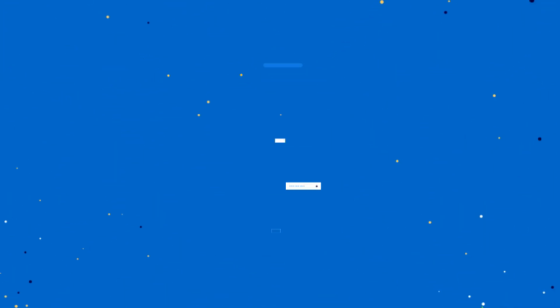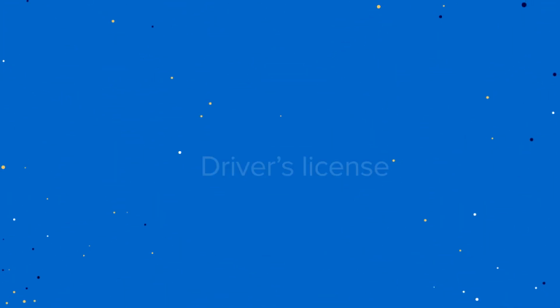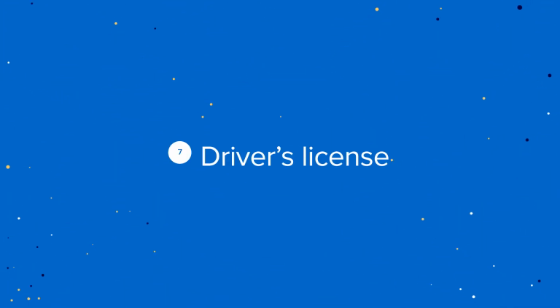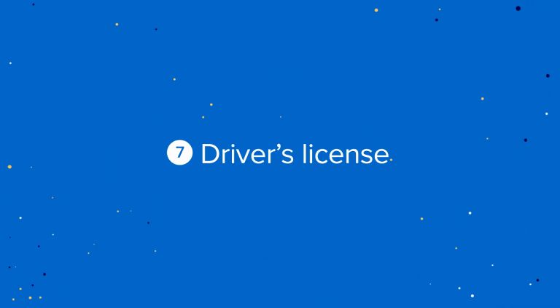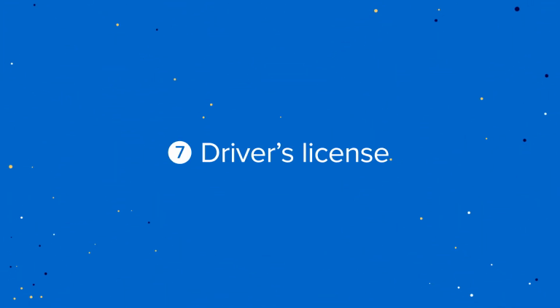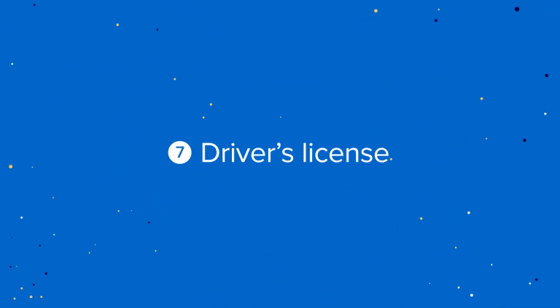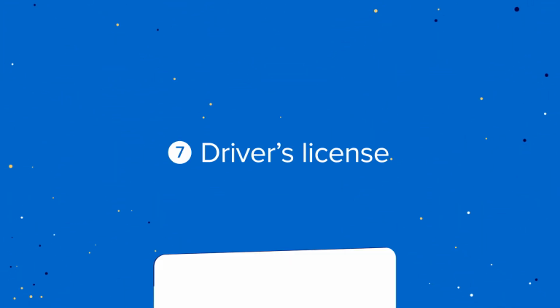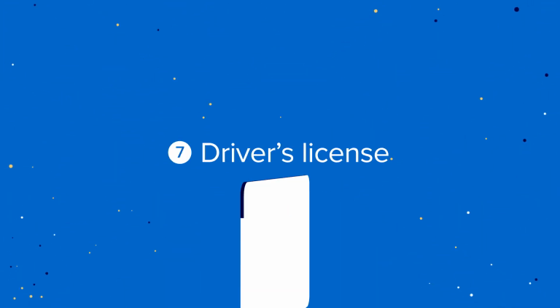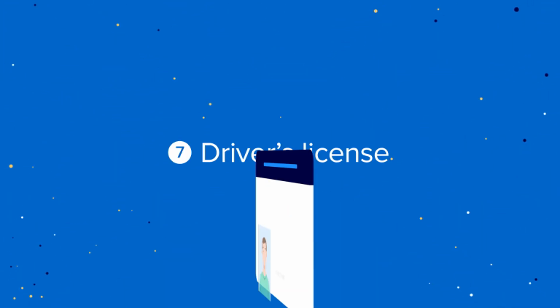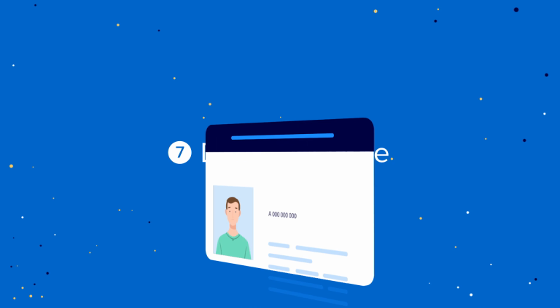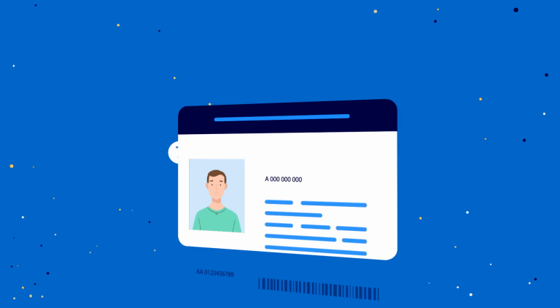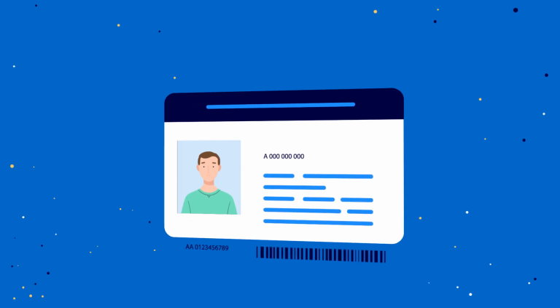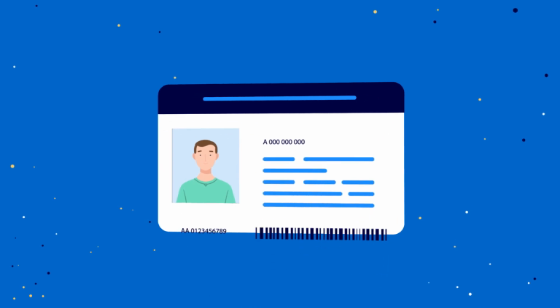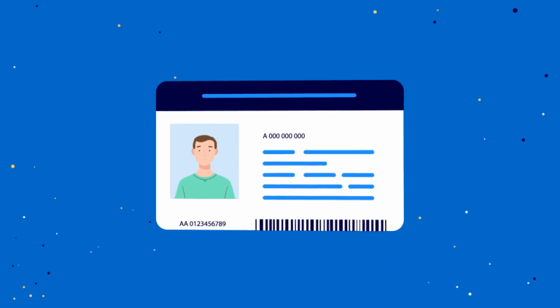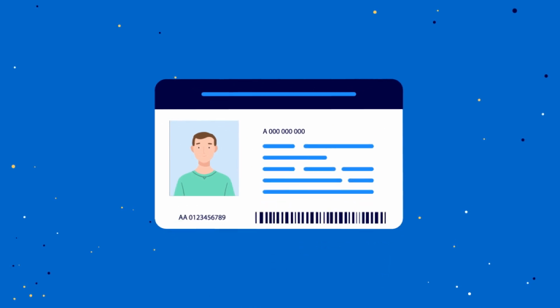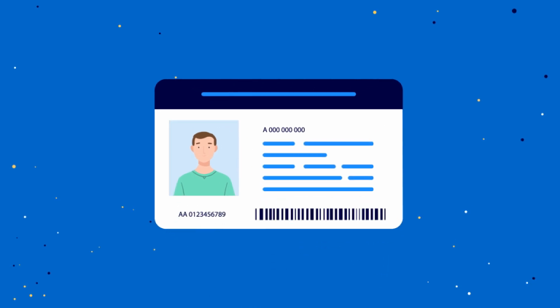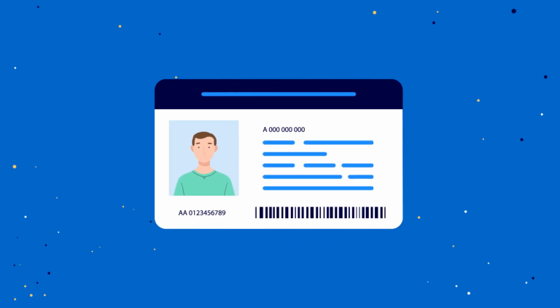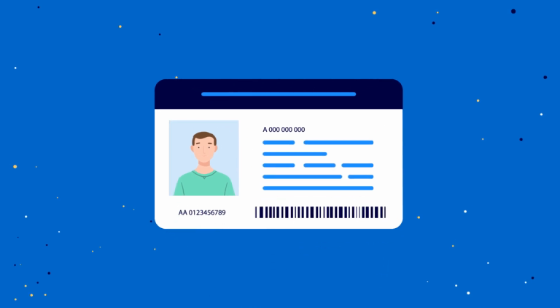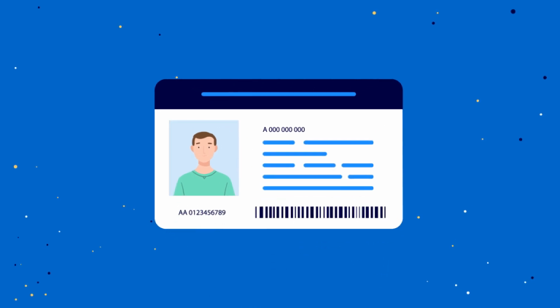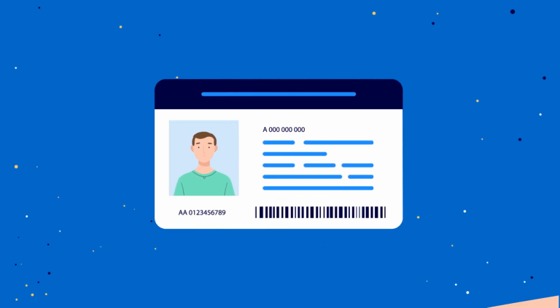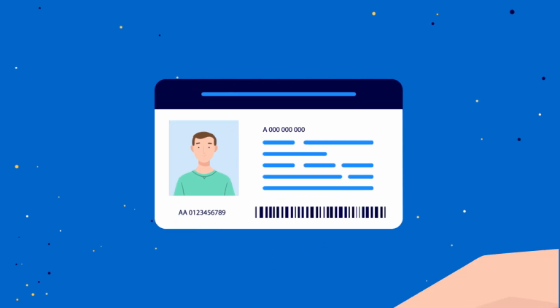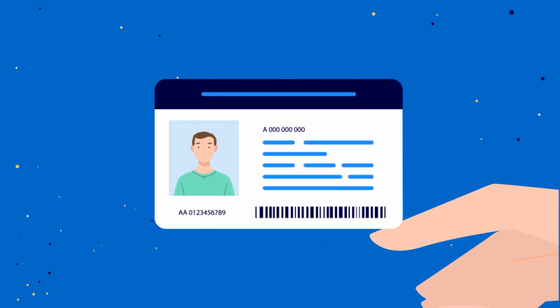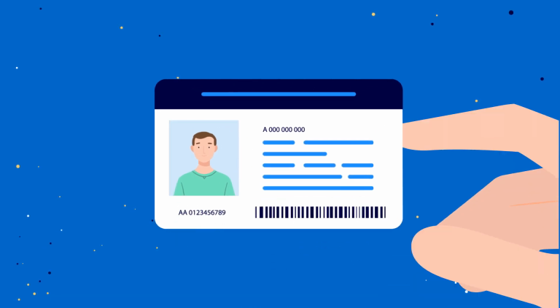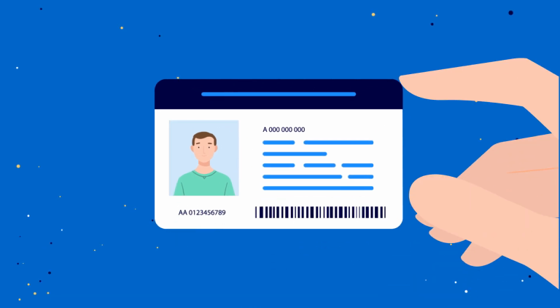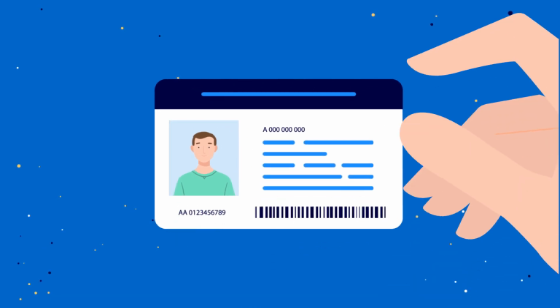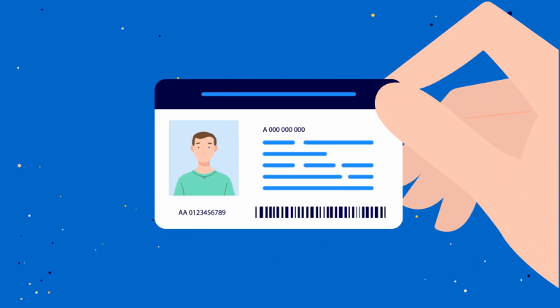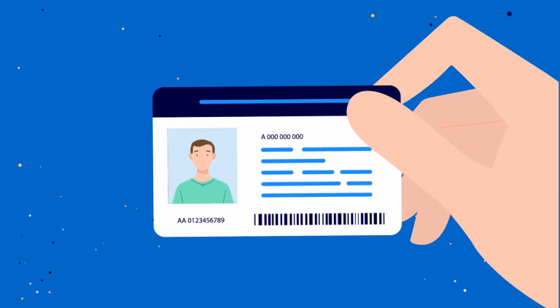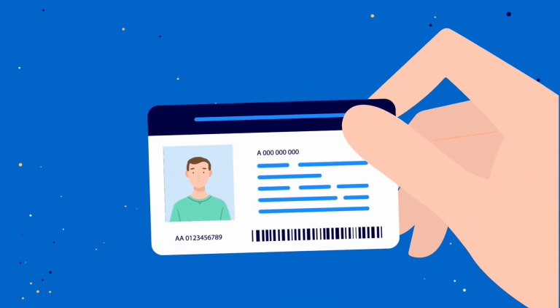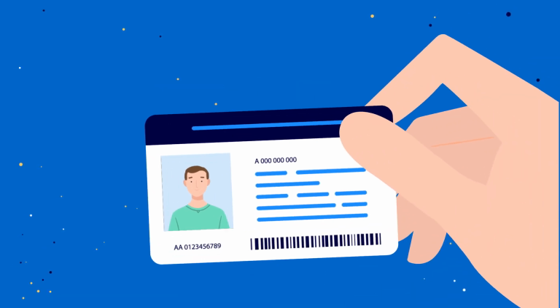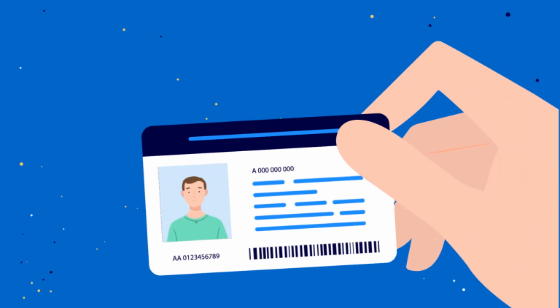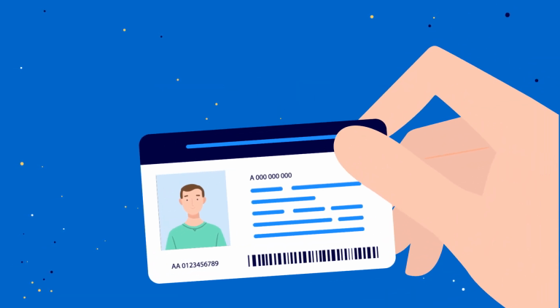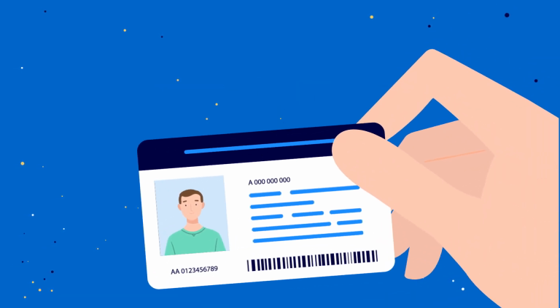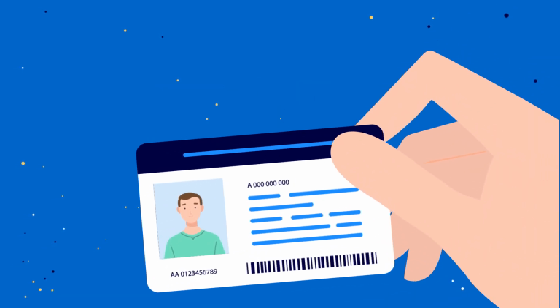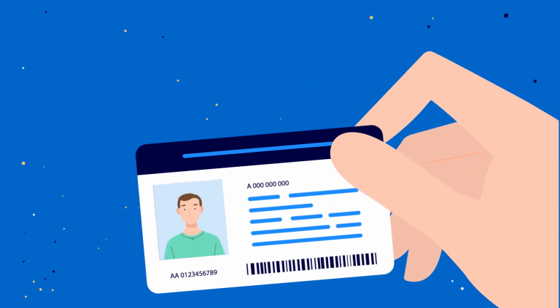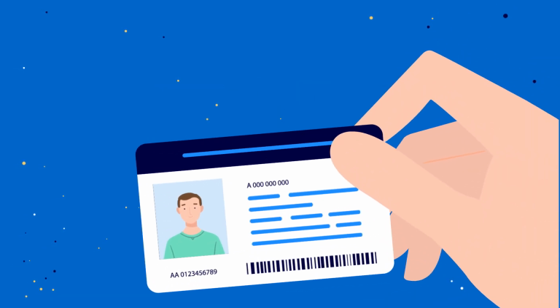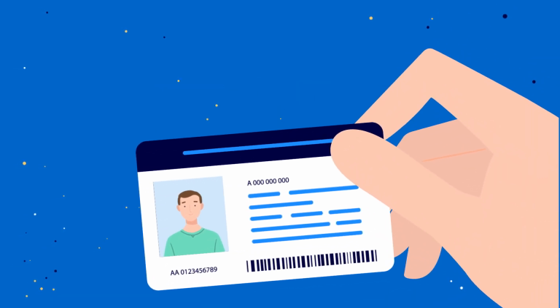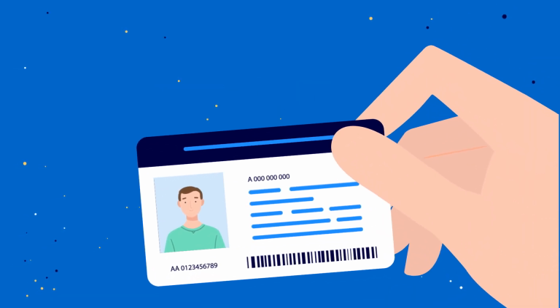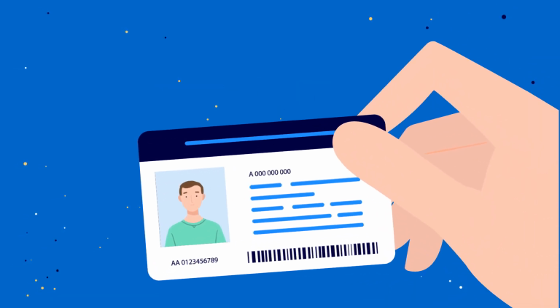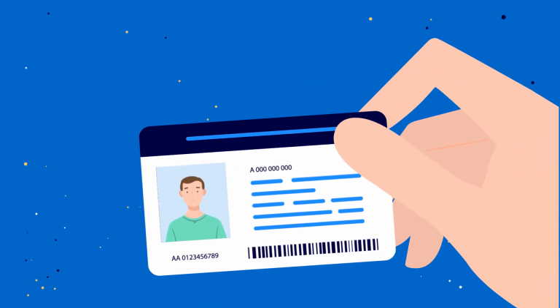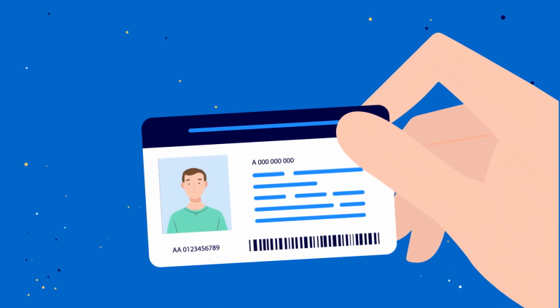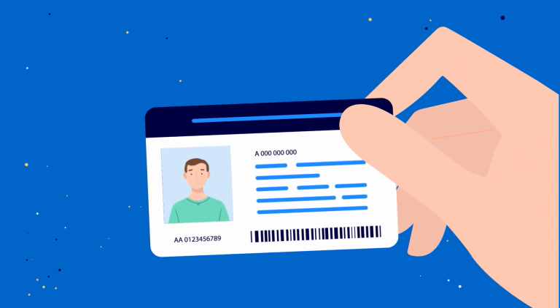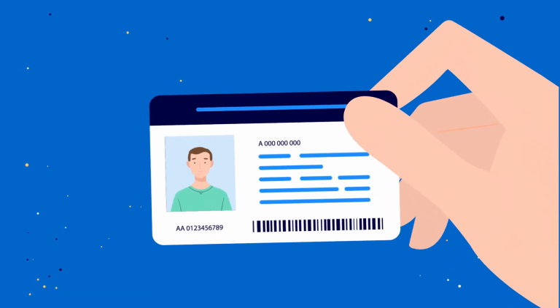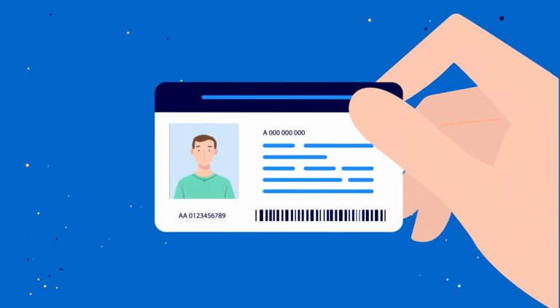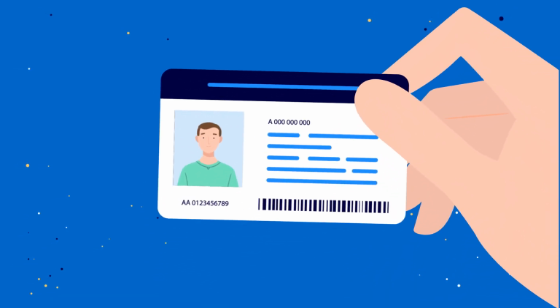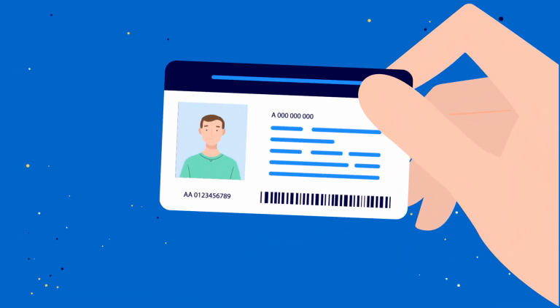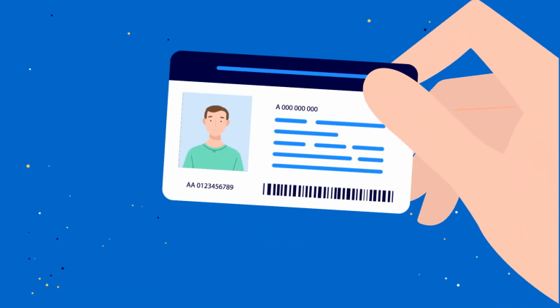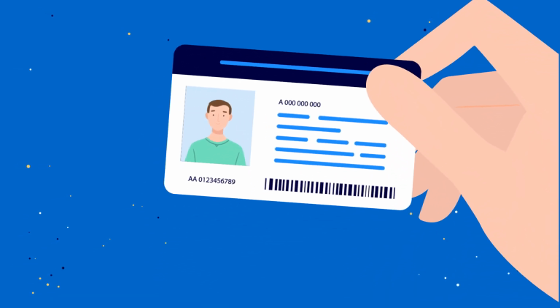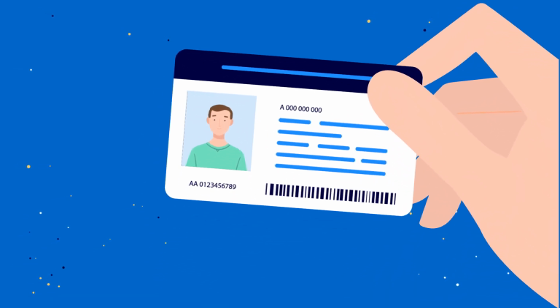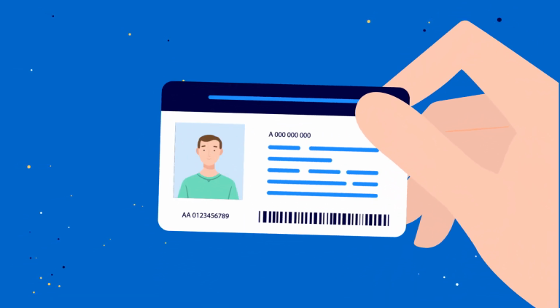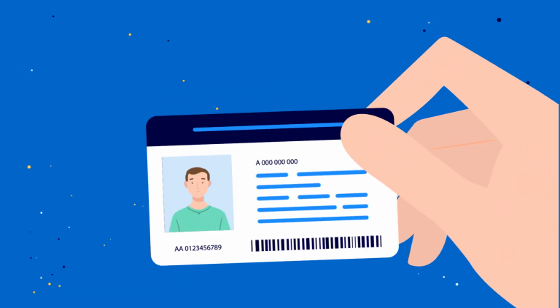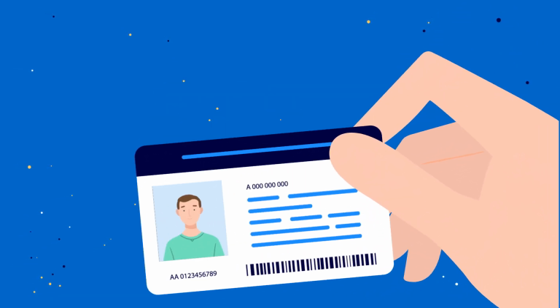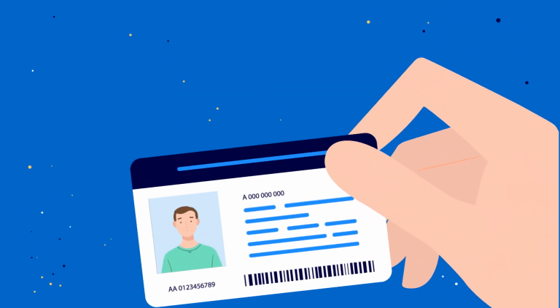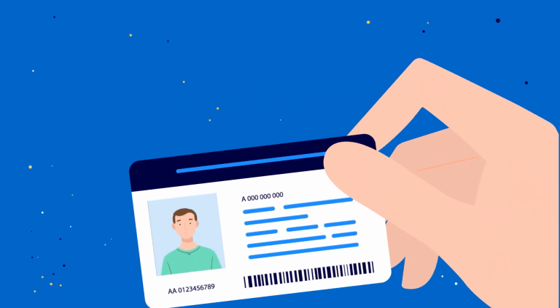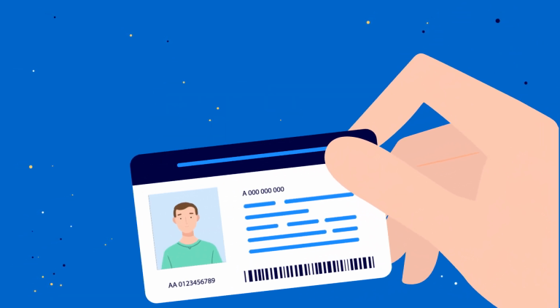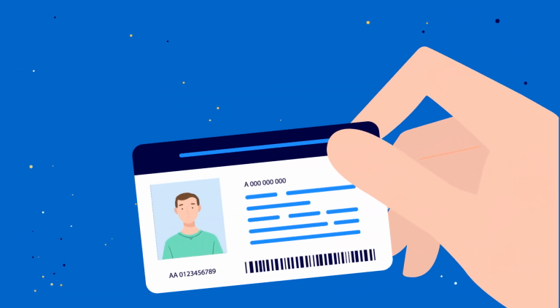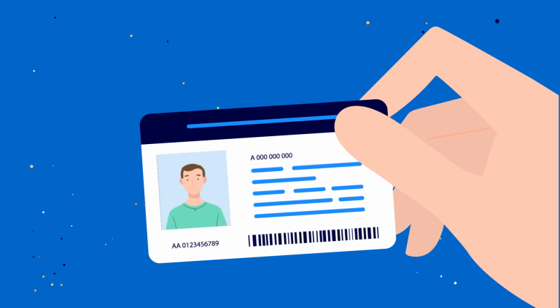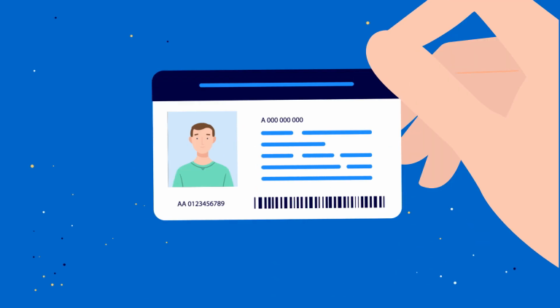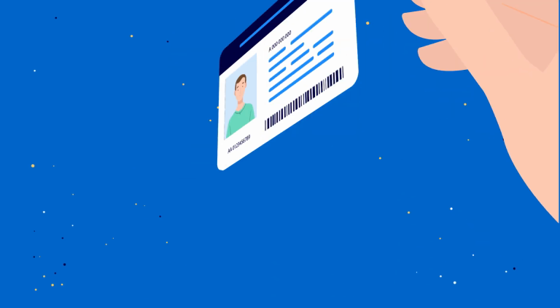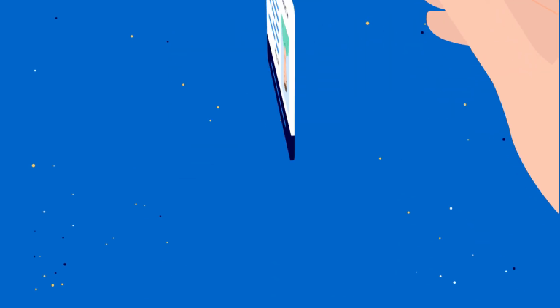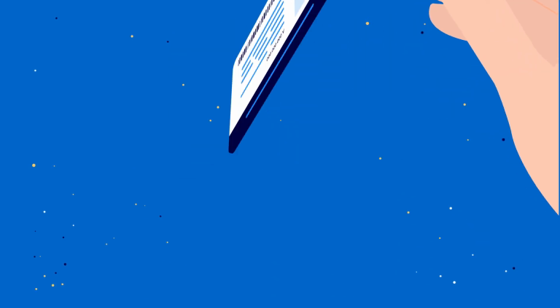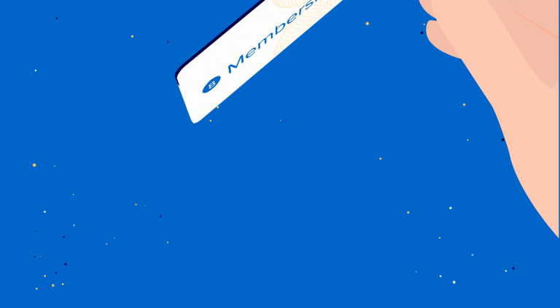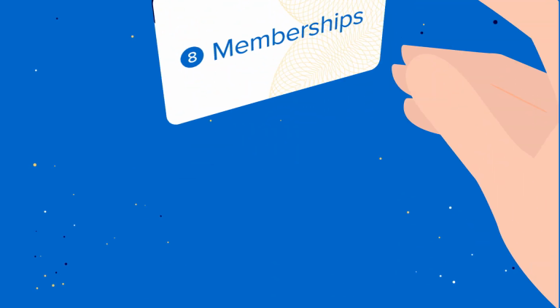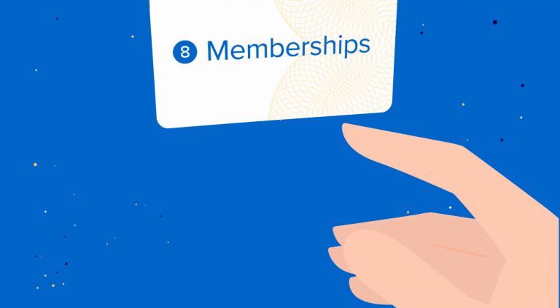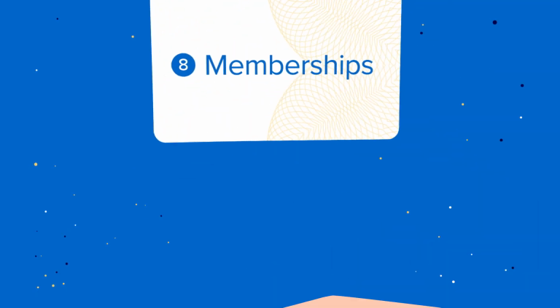Driver's license. Save your driver's license and link it to your car and insurance documents so everything is always easy to find.